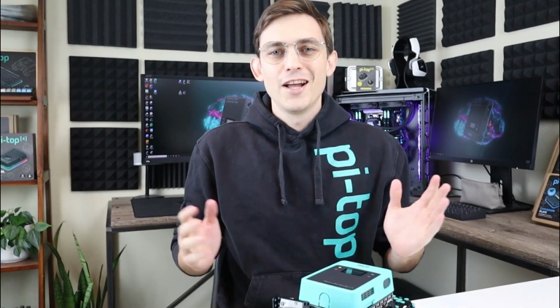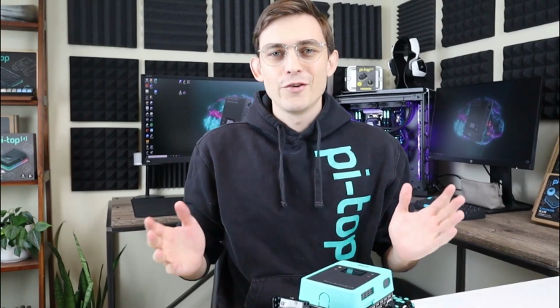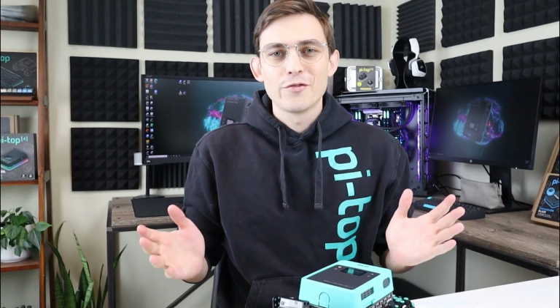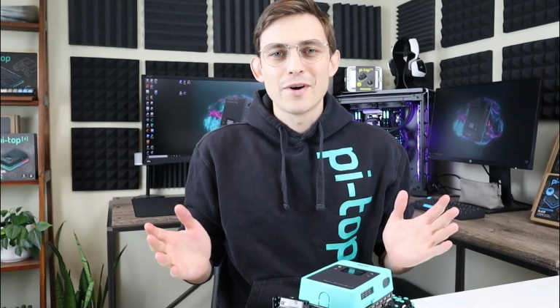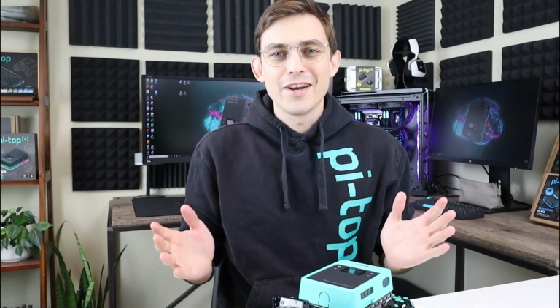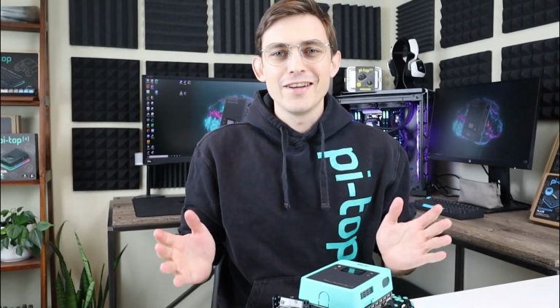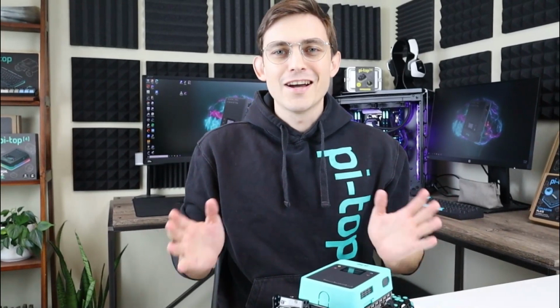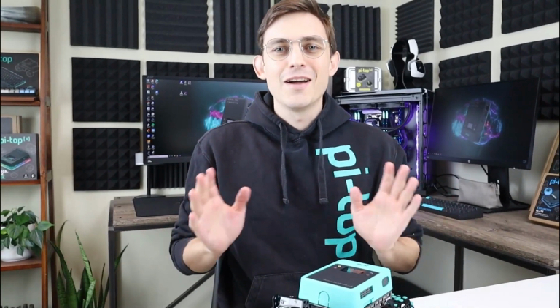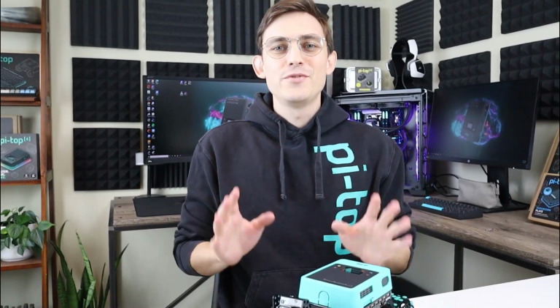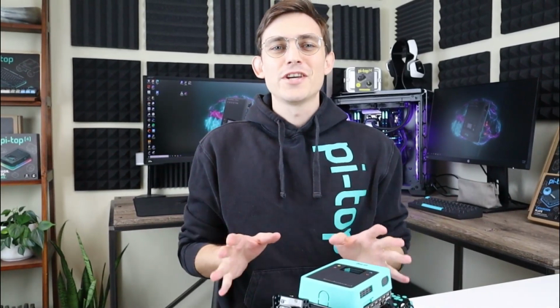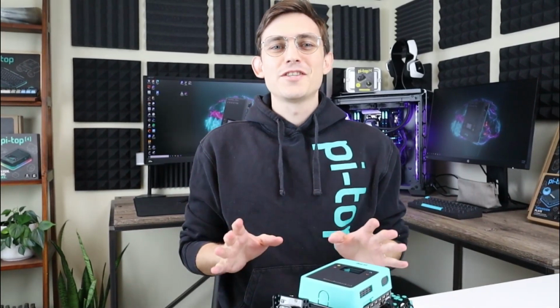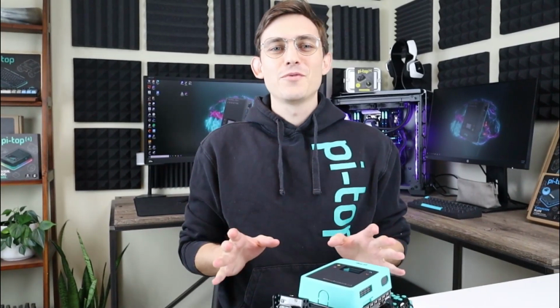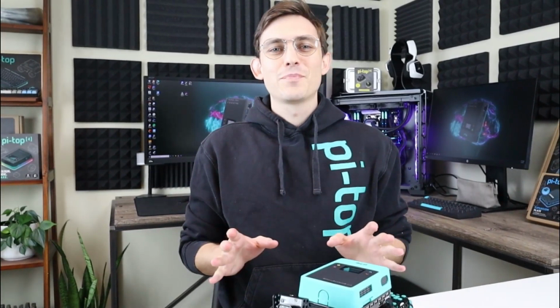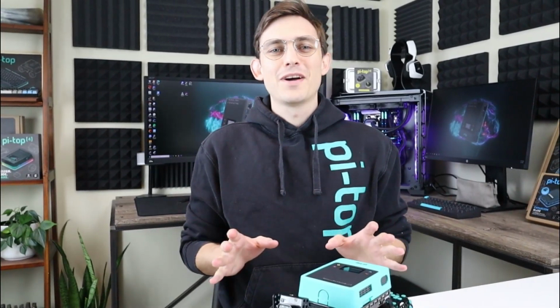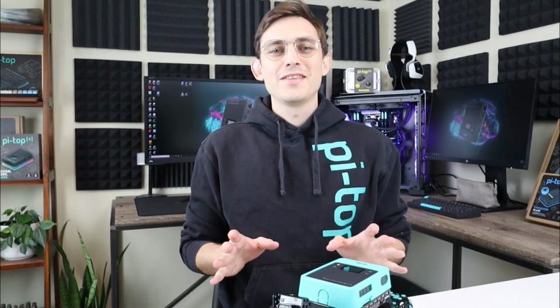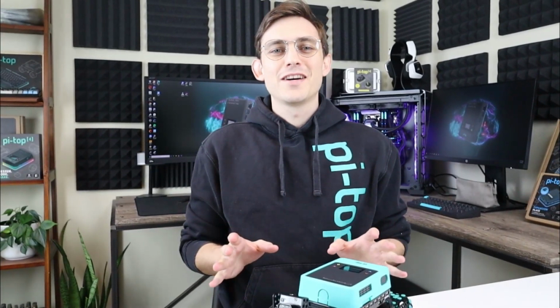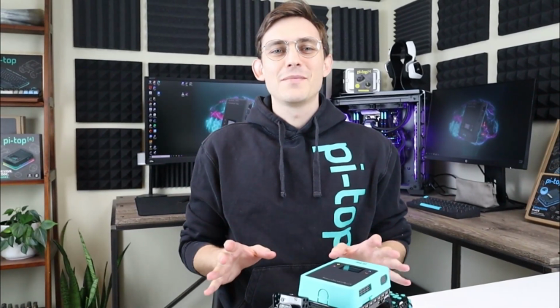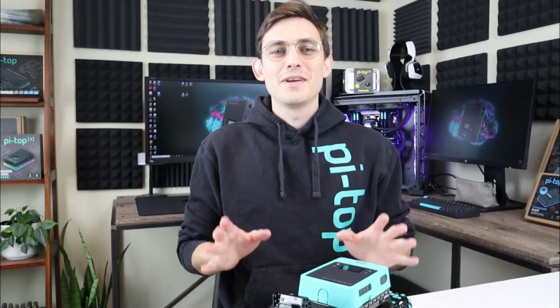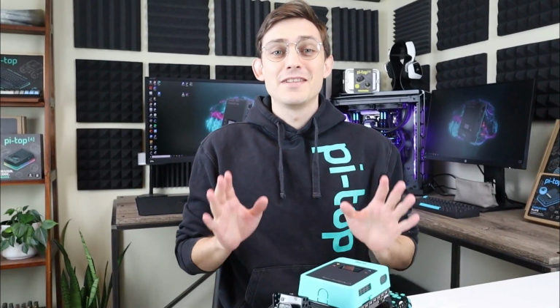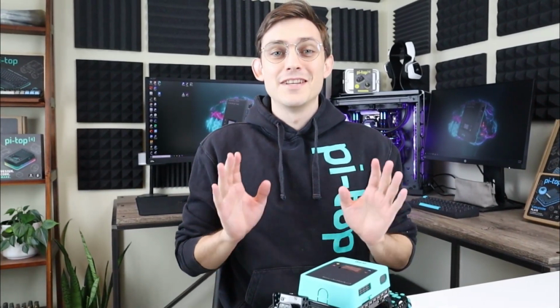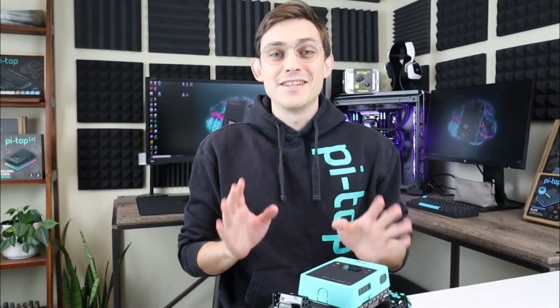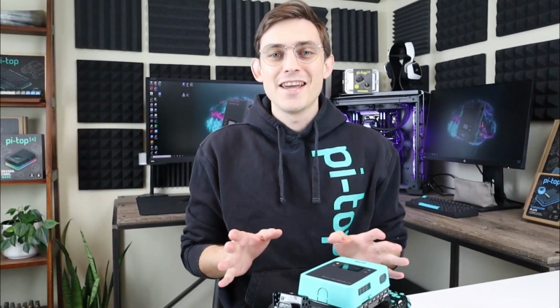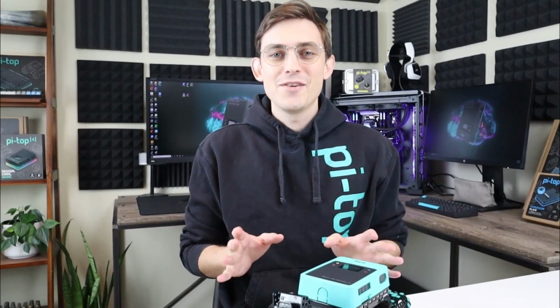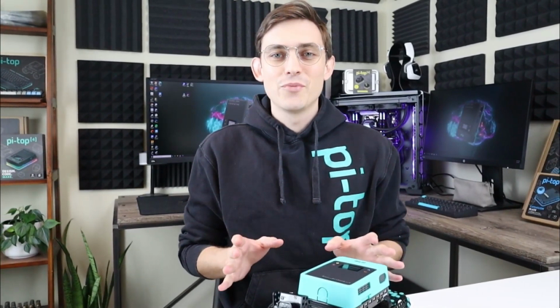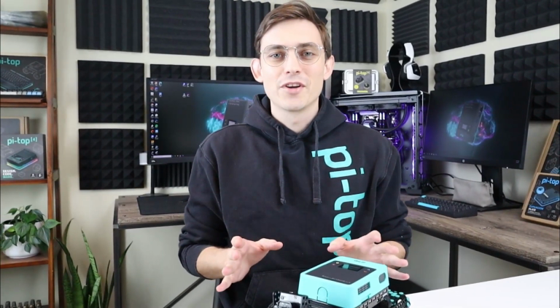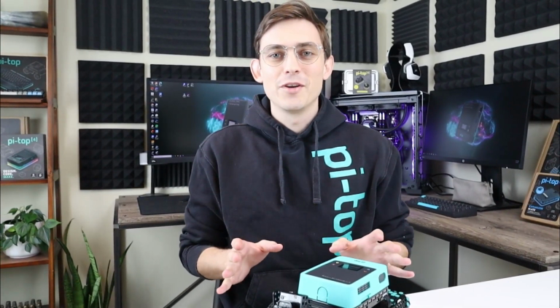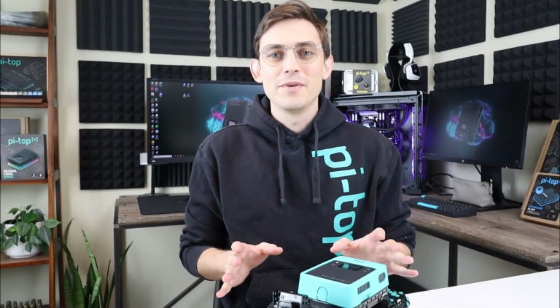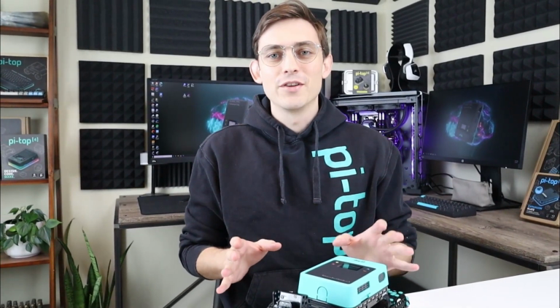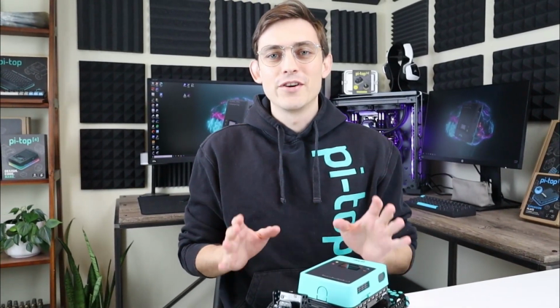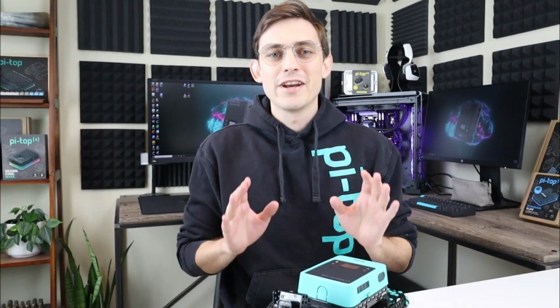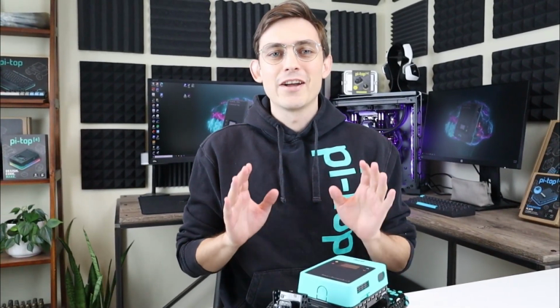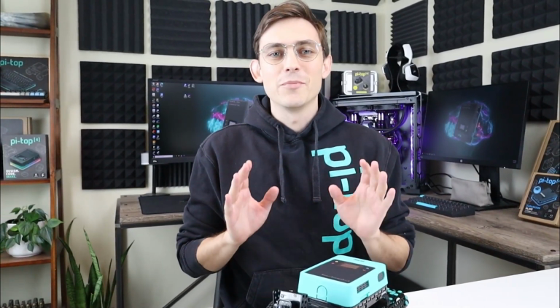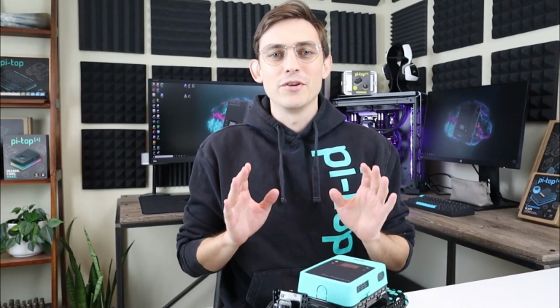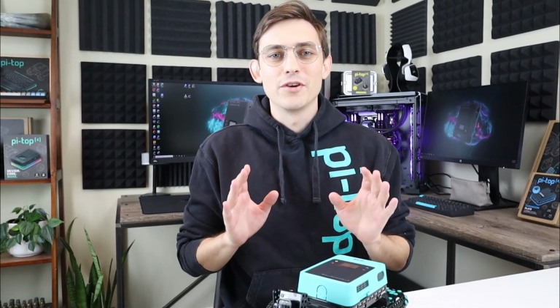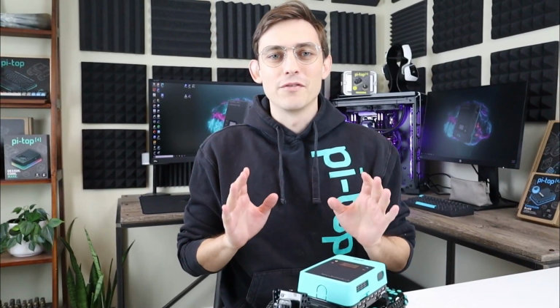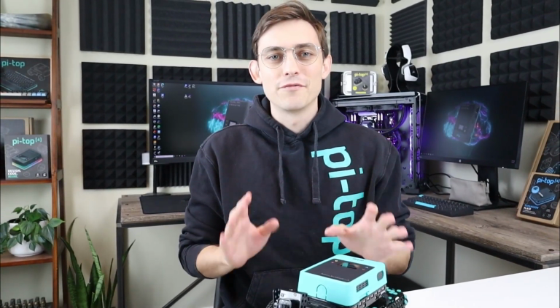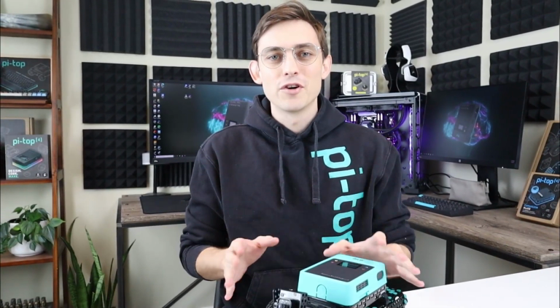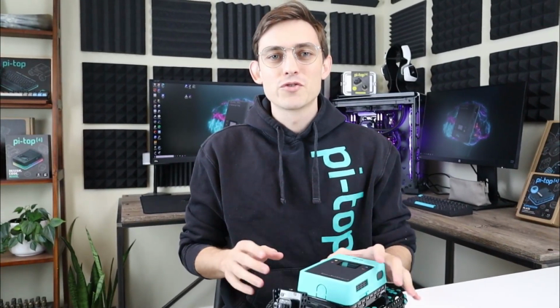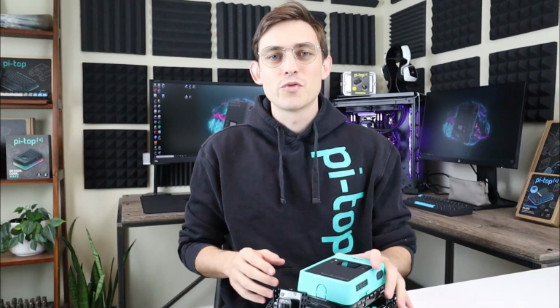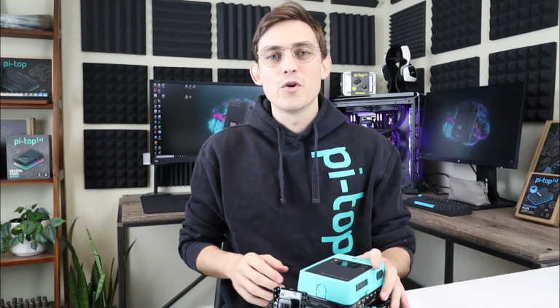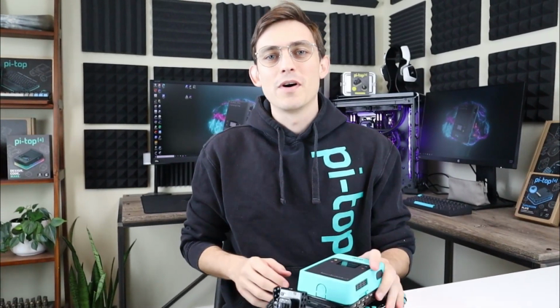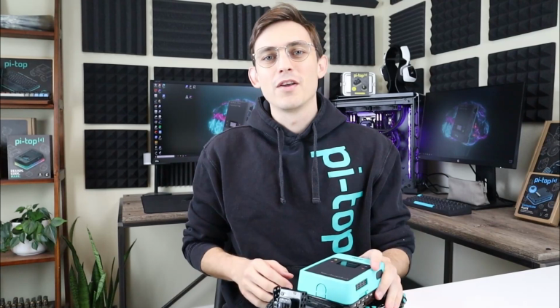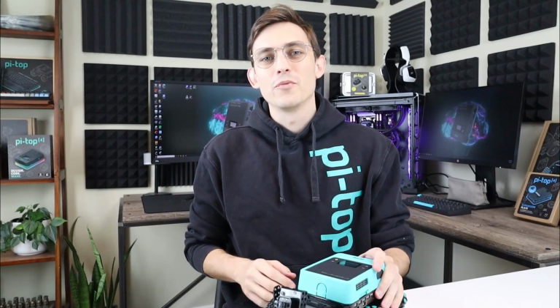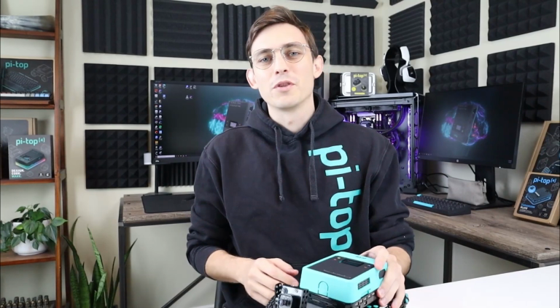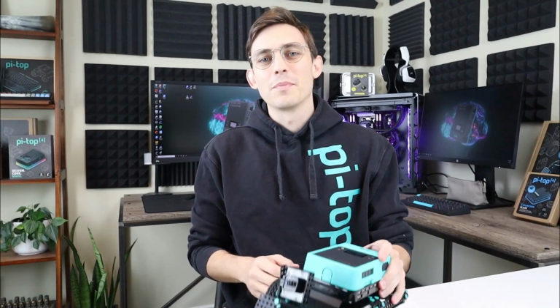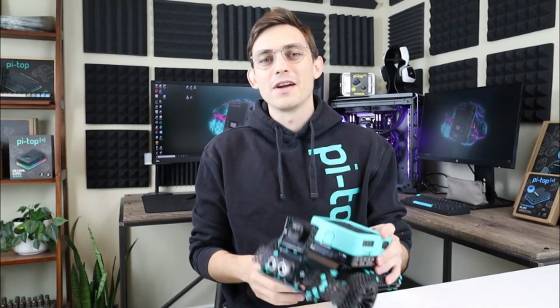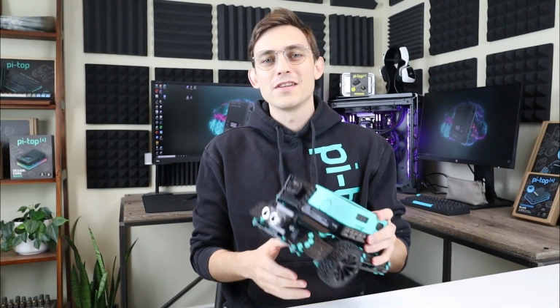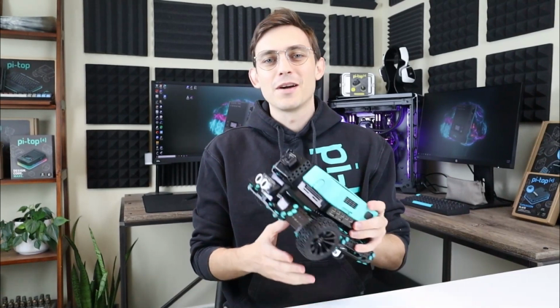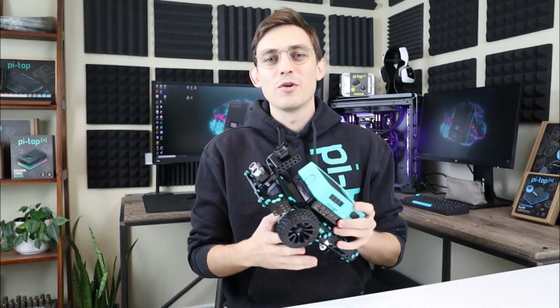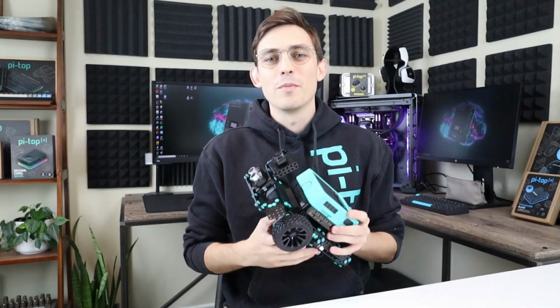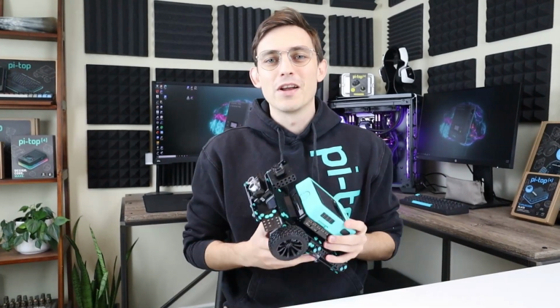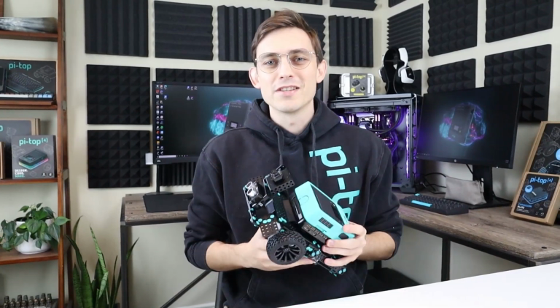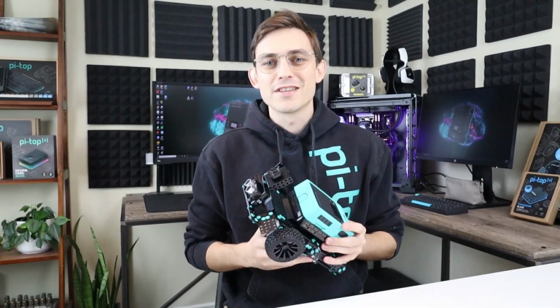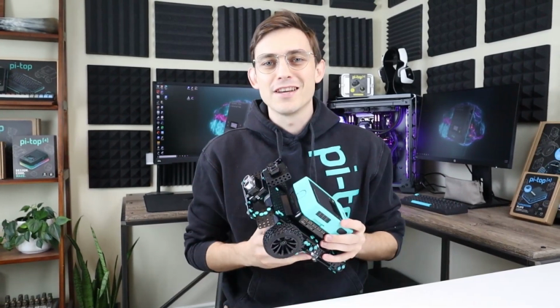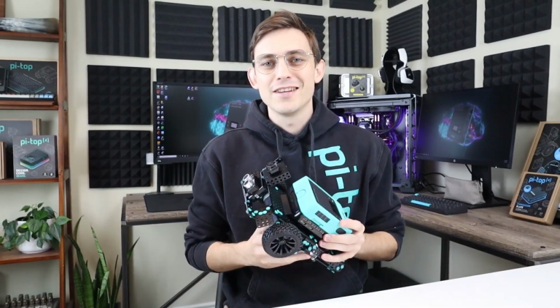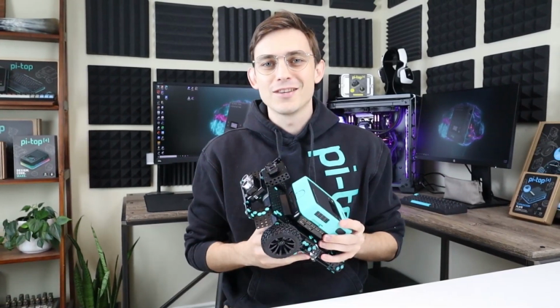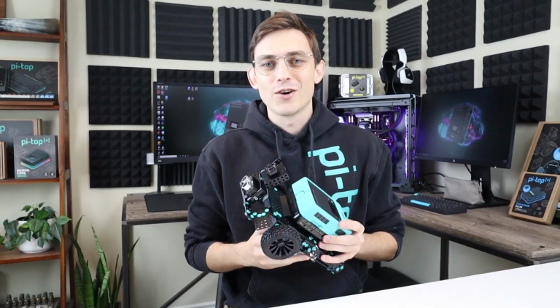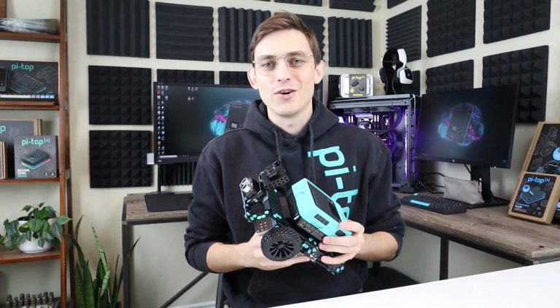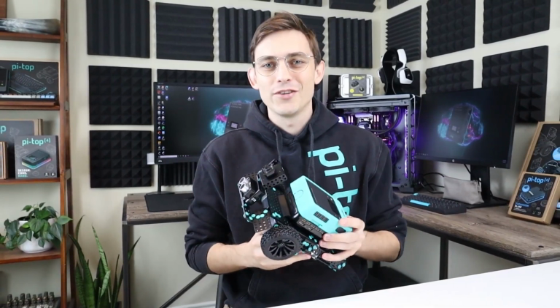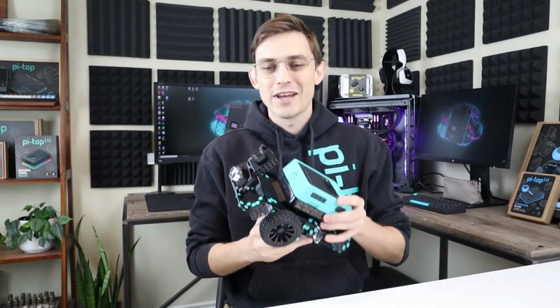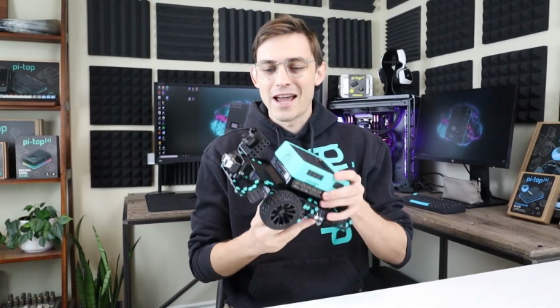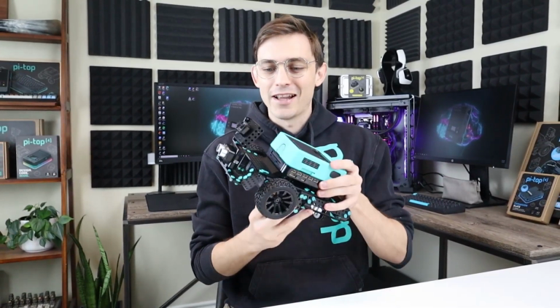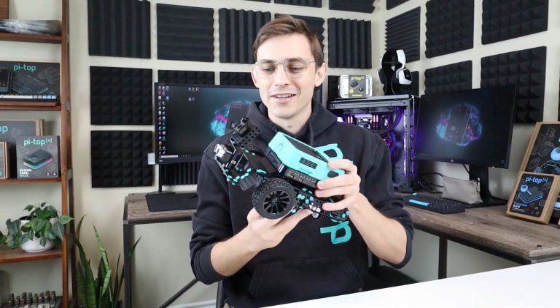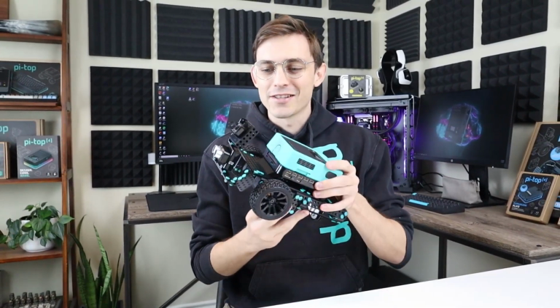Hello everybody, I'm Jesse with PyTOP and today we're going to be learning how to build our first robot with the PyTOP Robotics Kit called Alex.